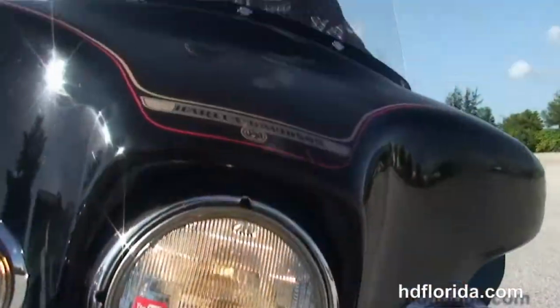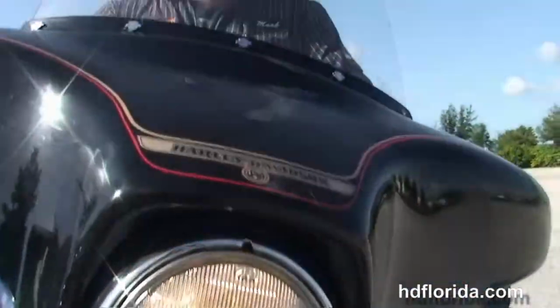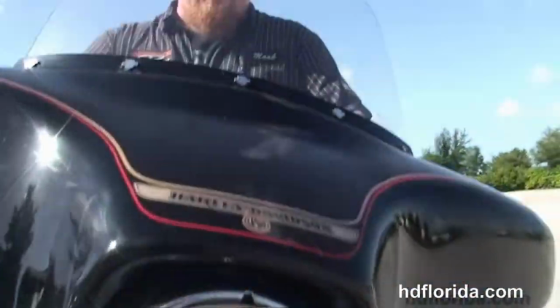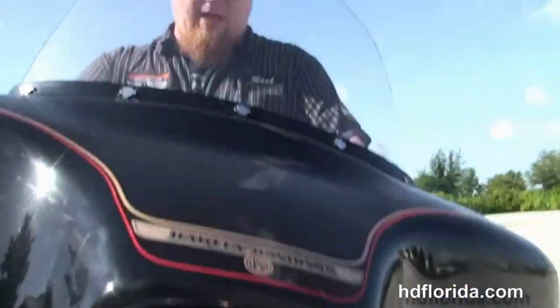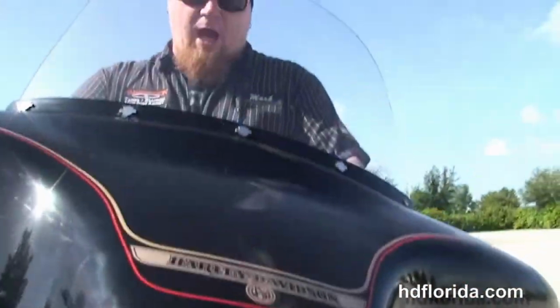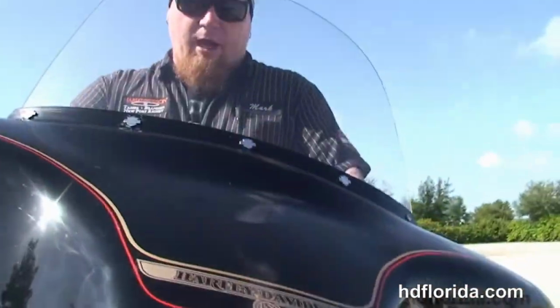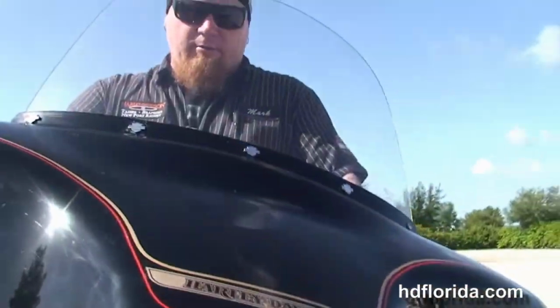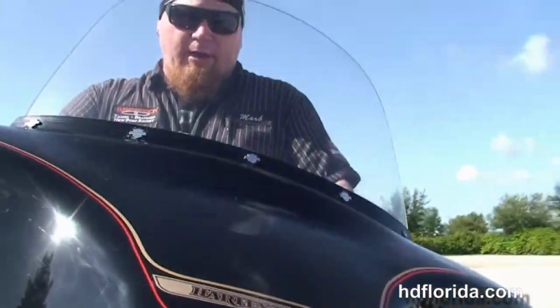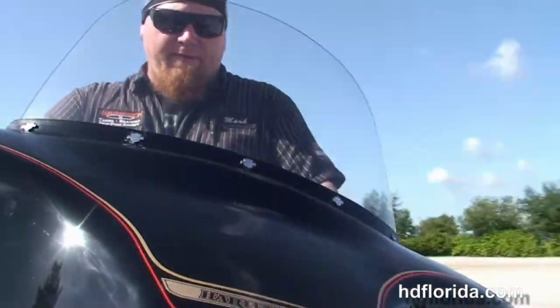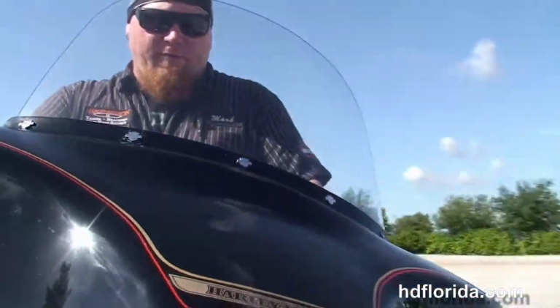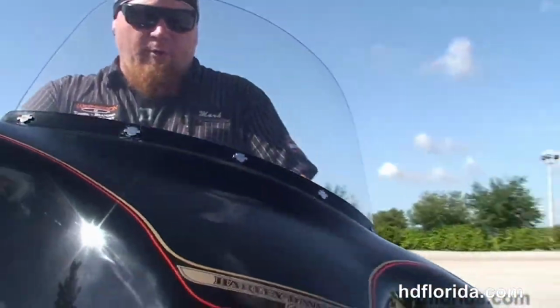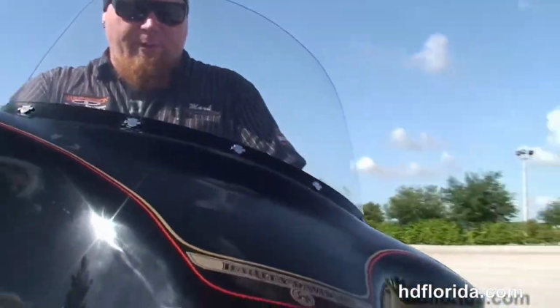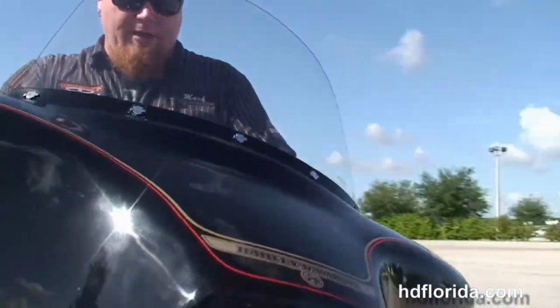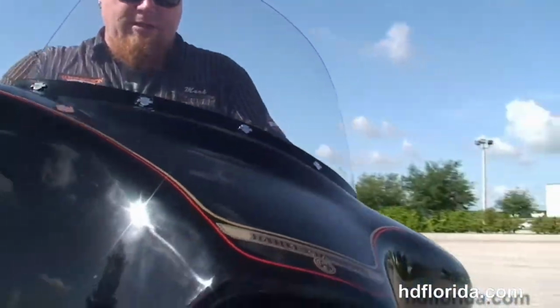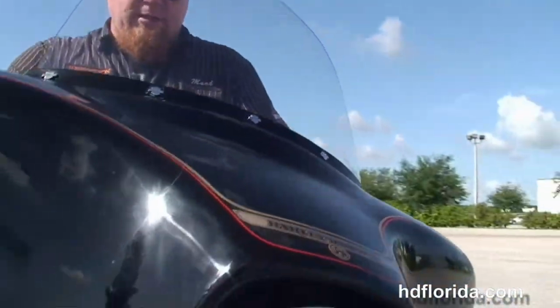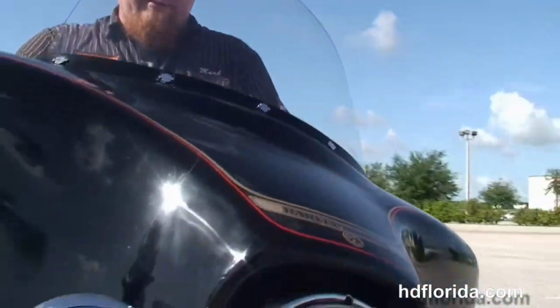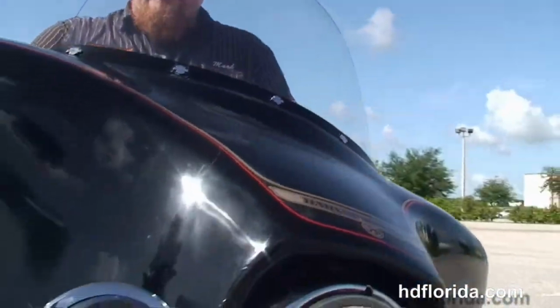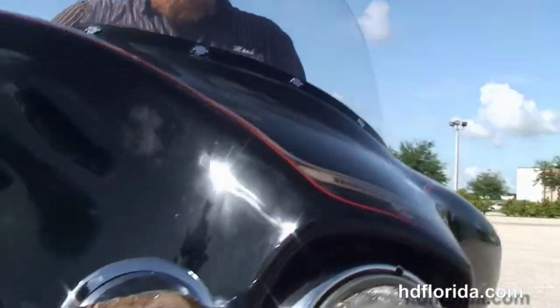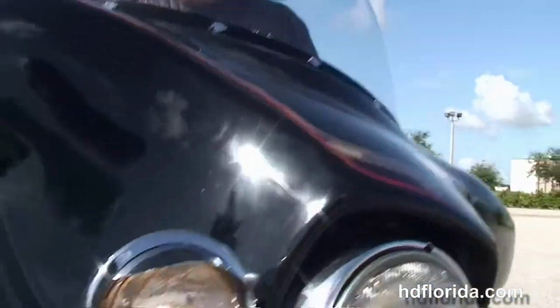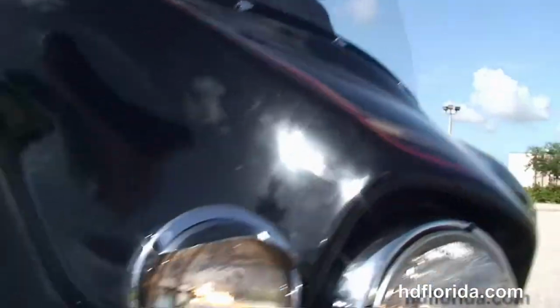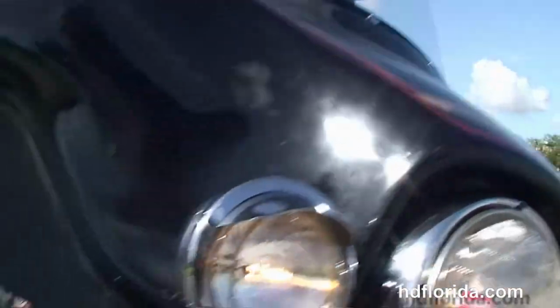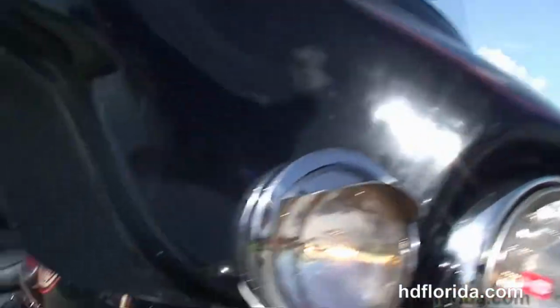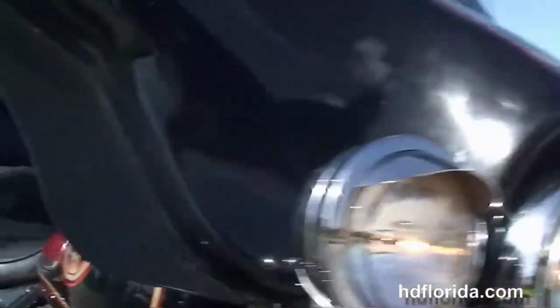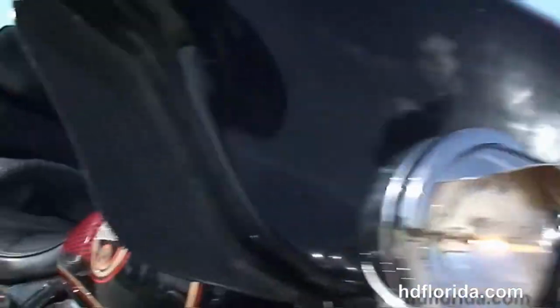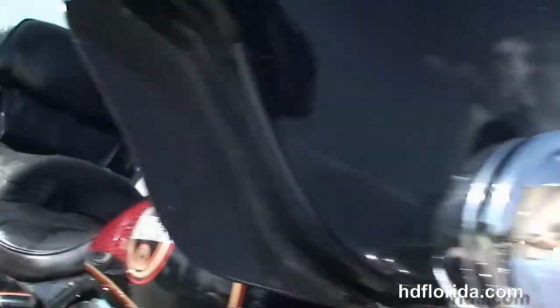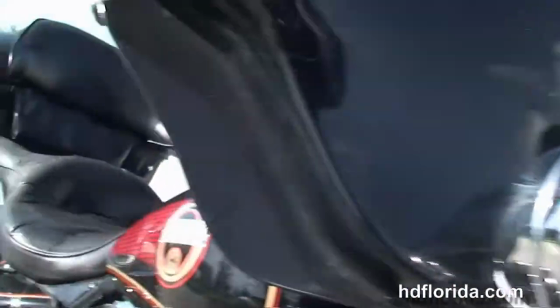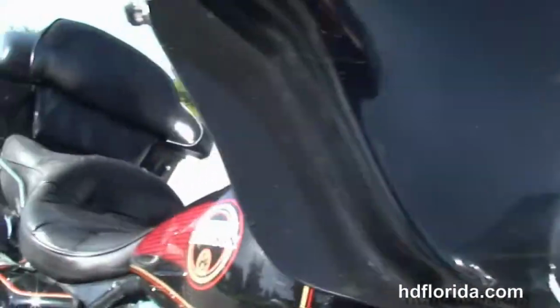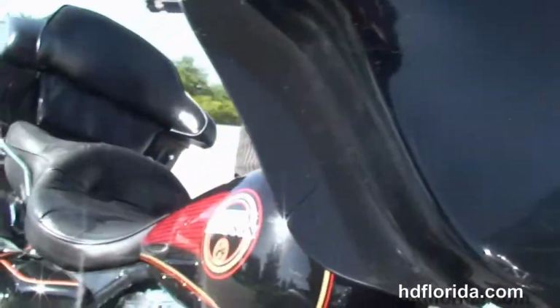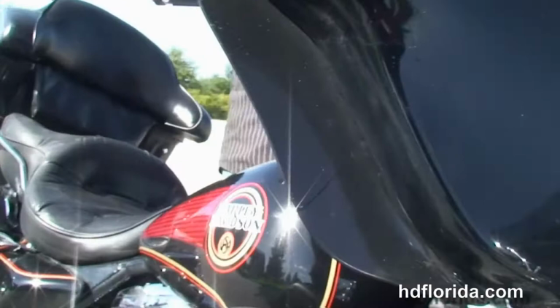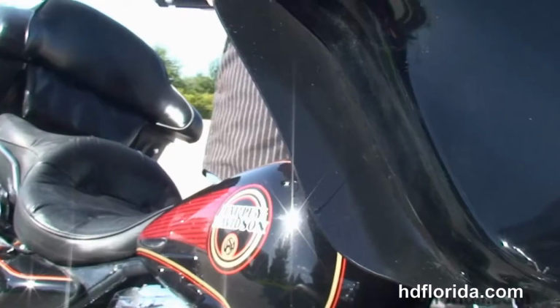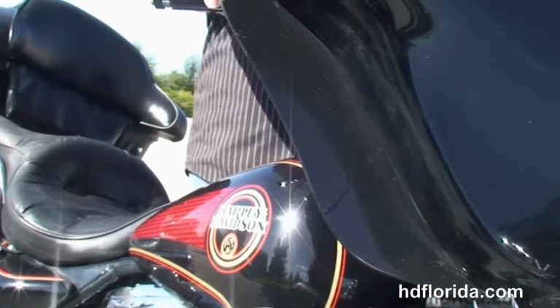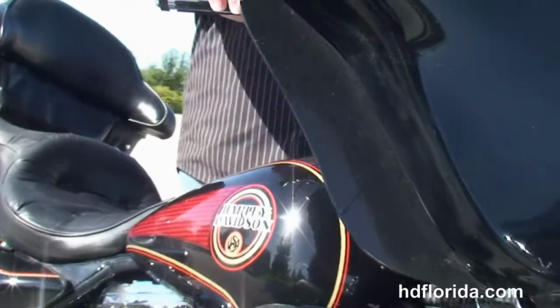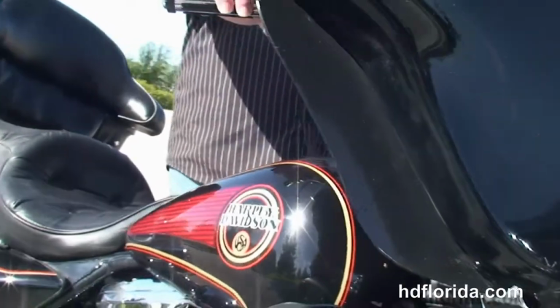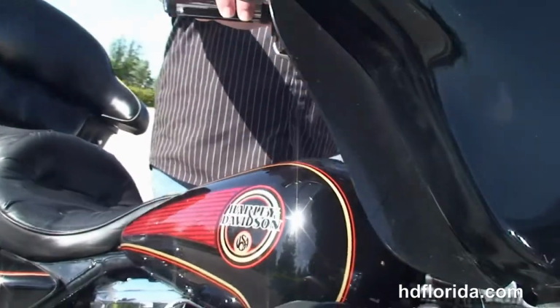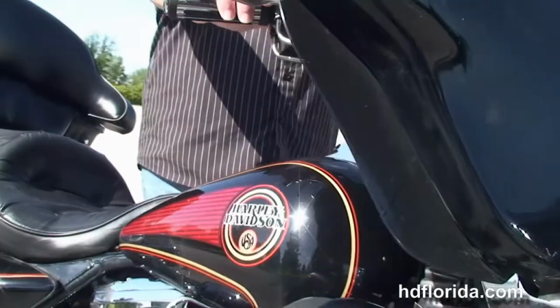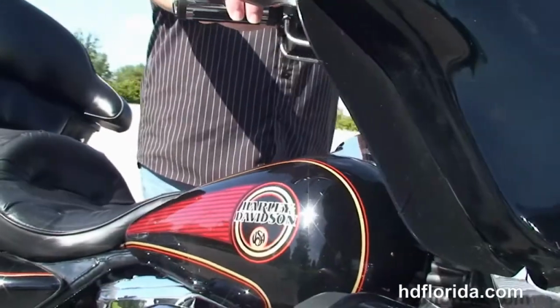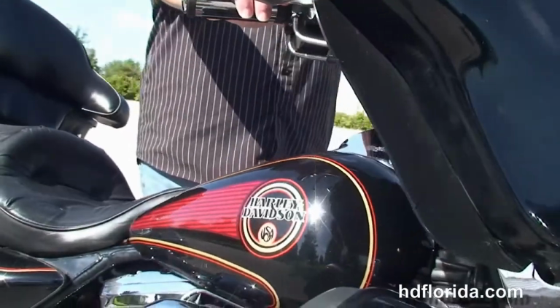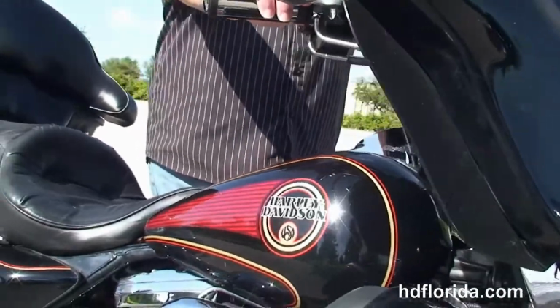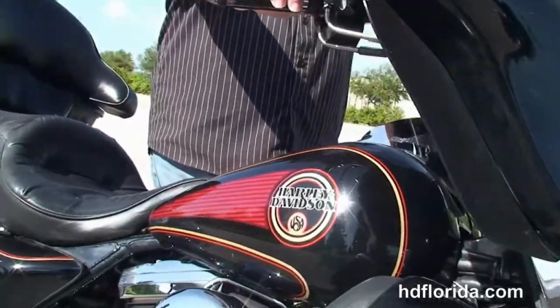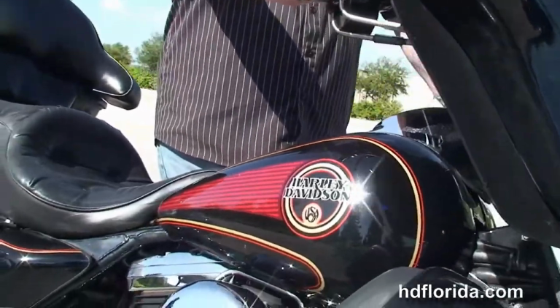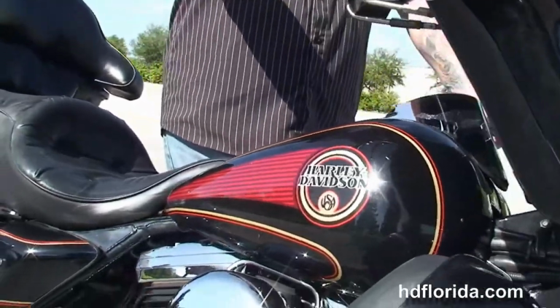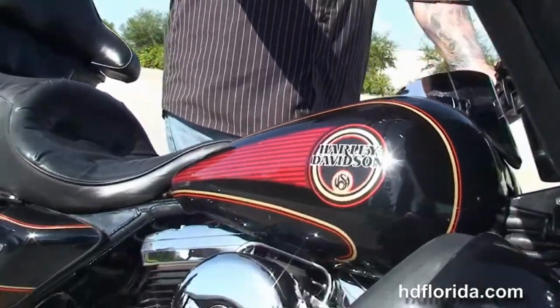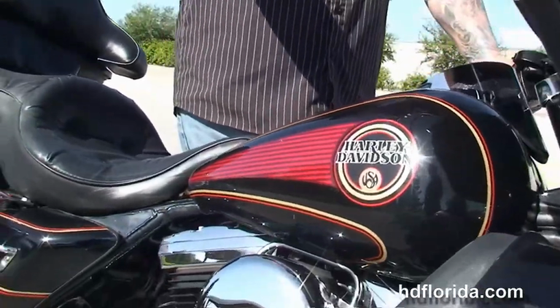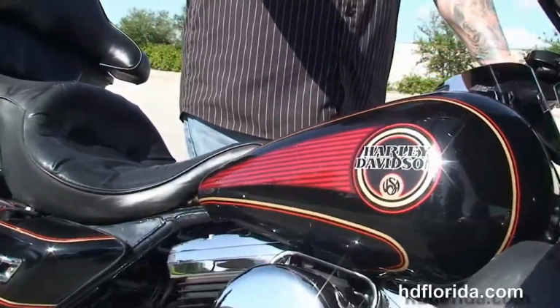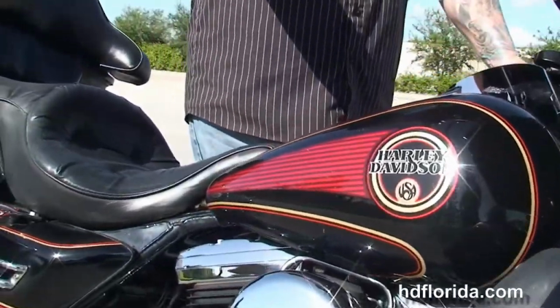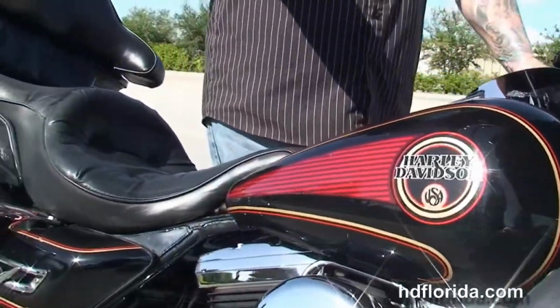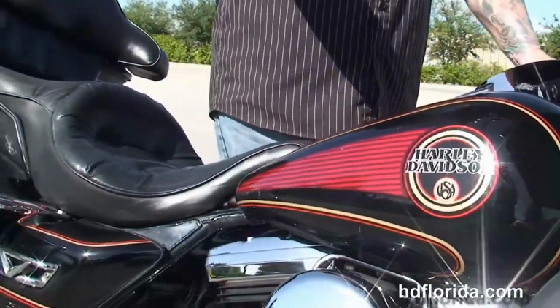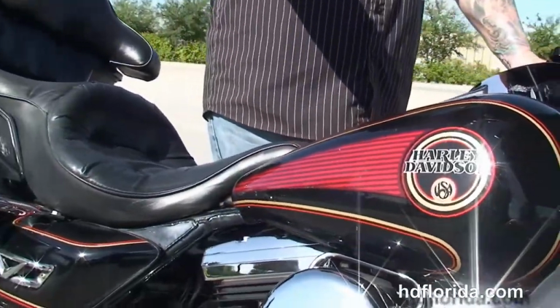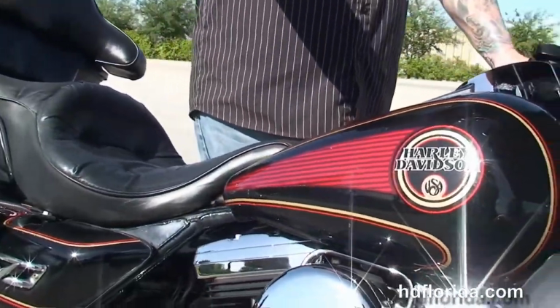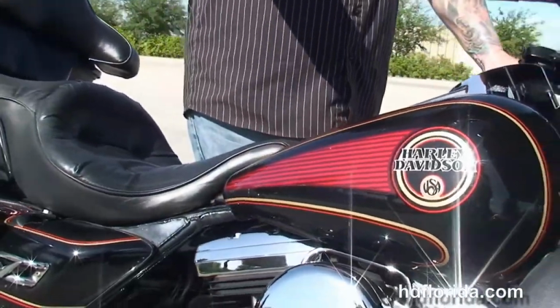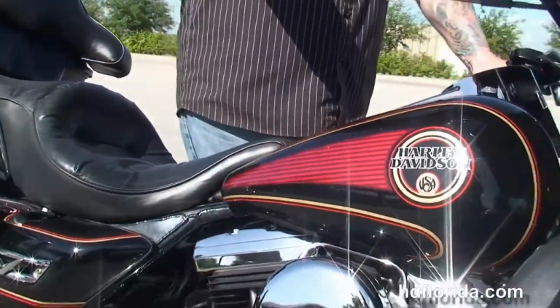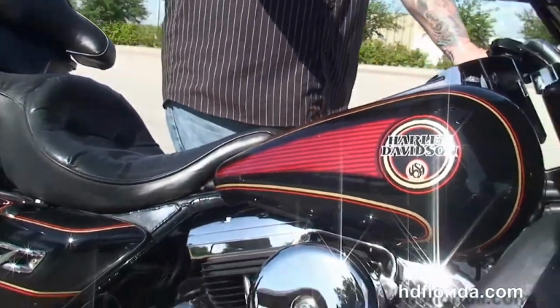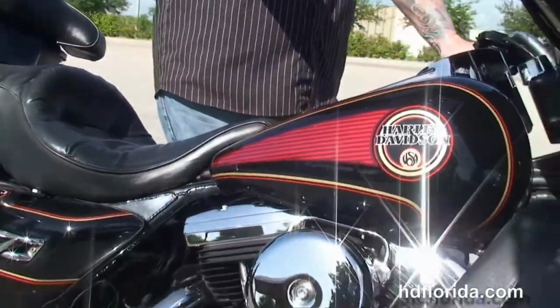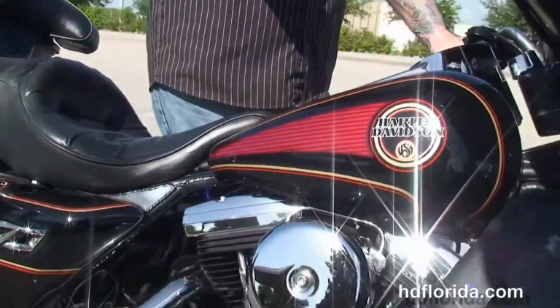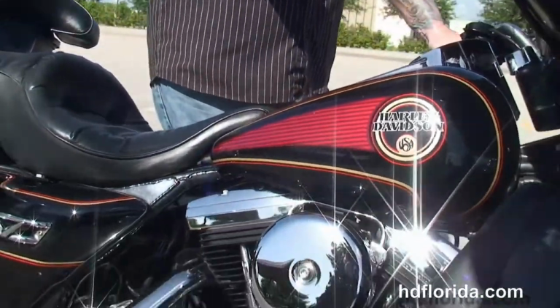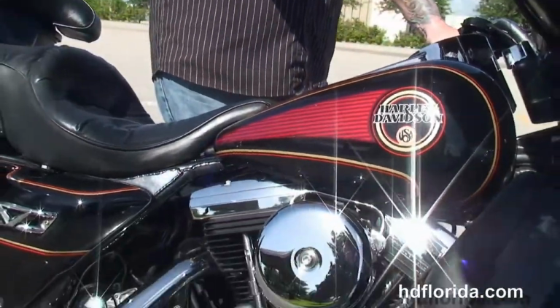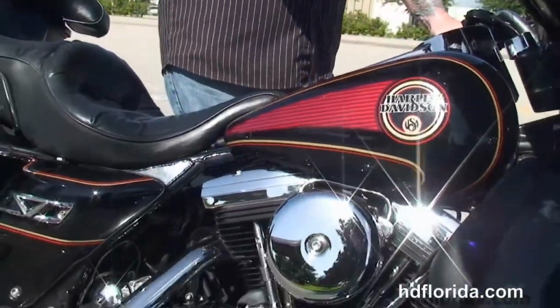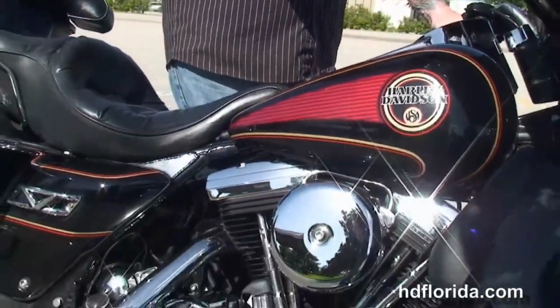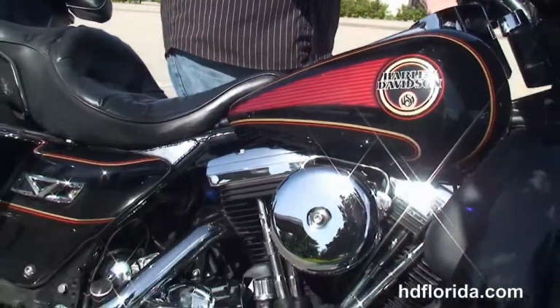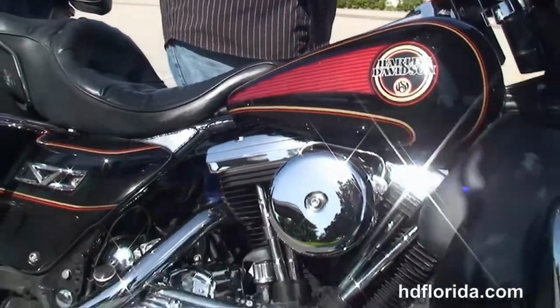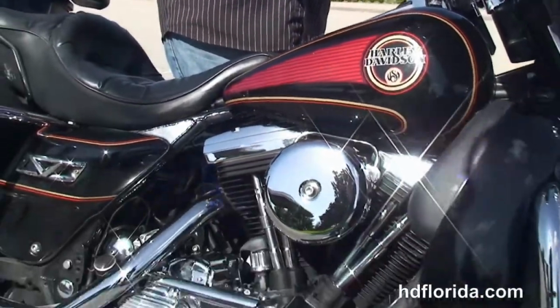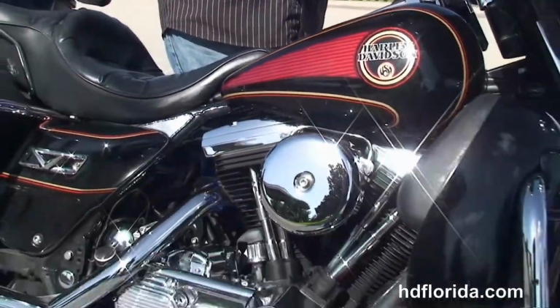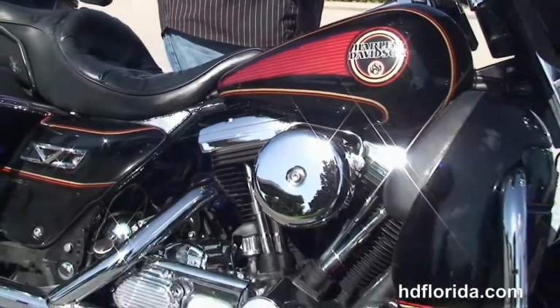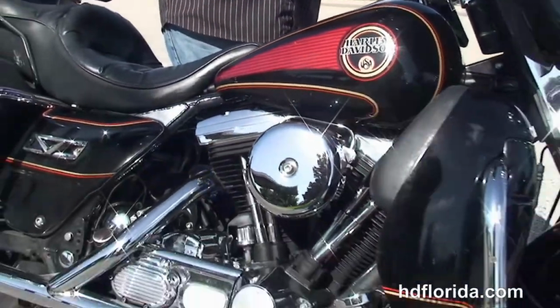In stock, ready for immediate delivery. We finance used Harley-Davidsons up to 72 months, and be sure to ask about our fly and ride program.